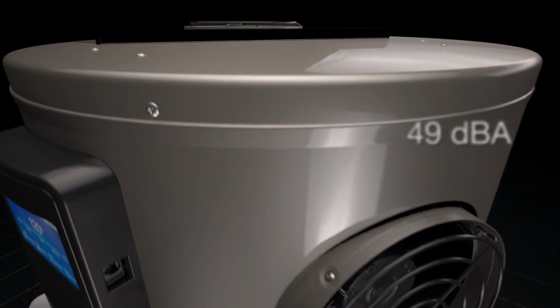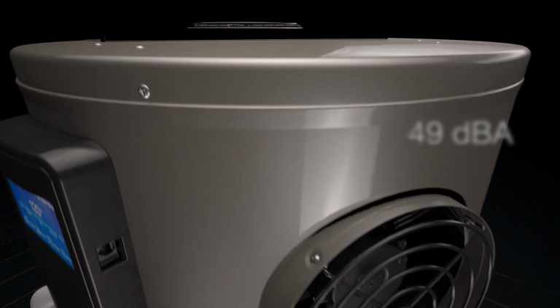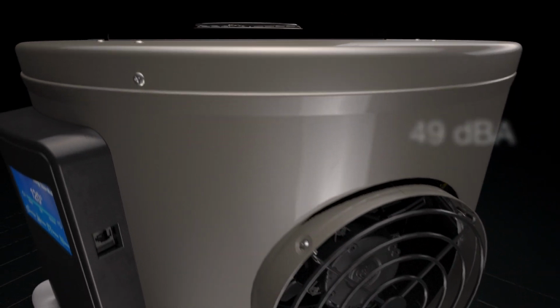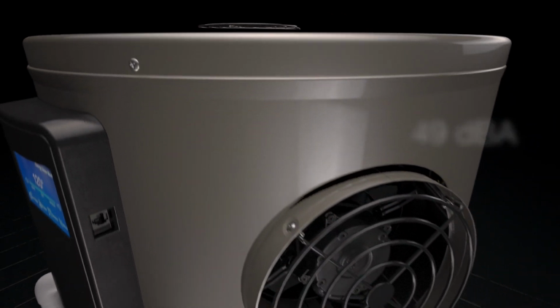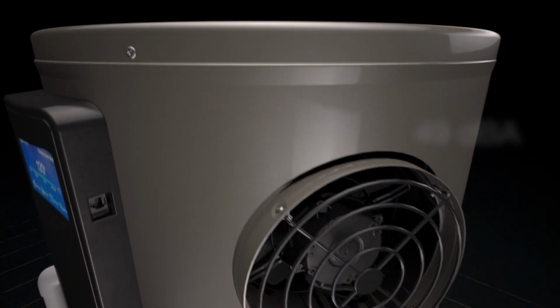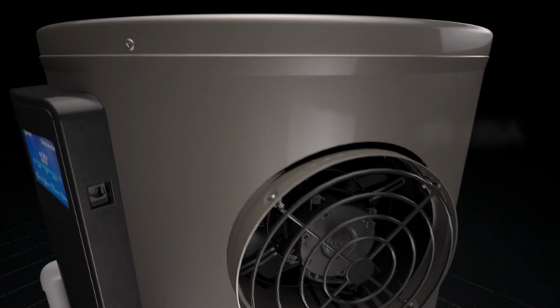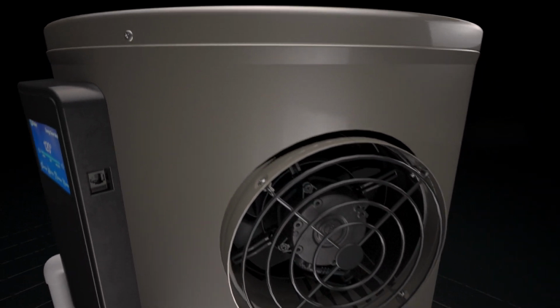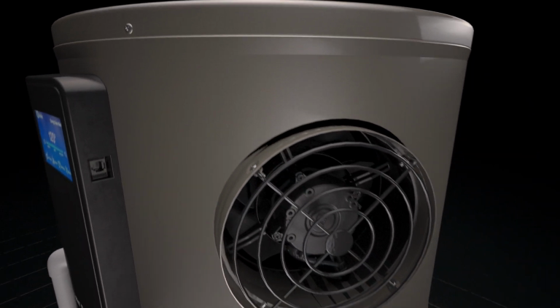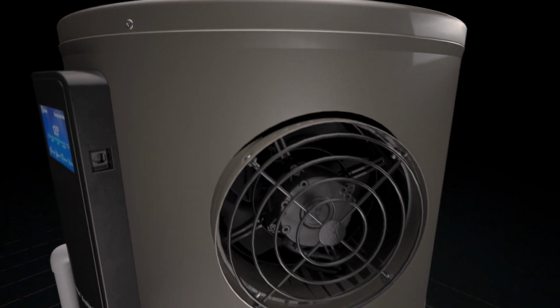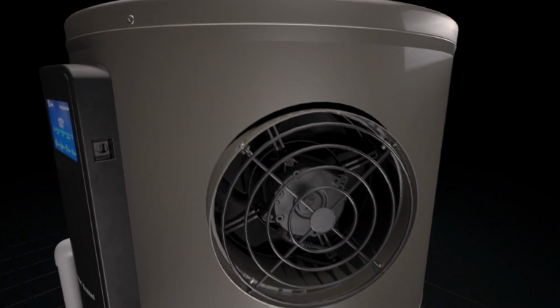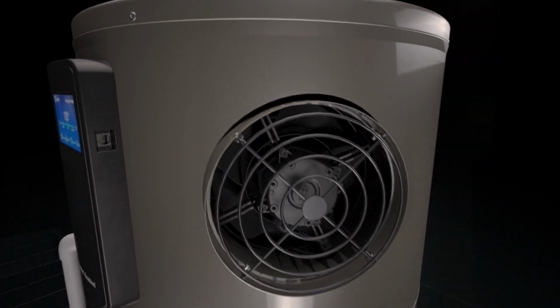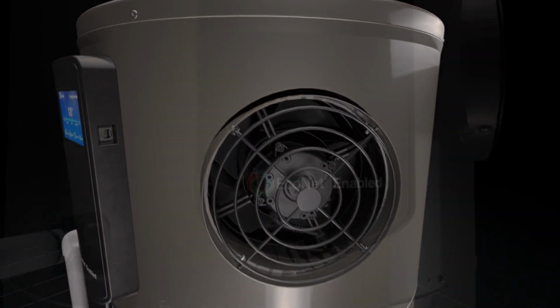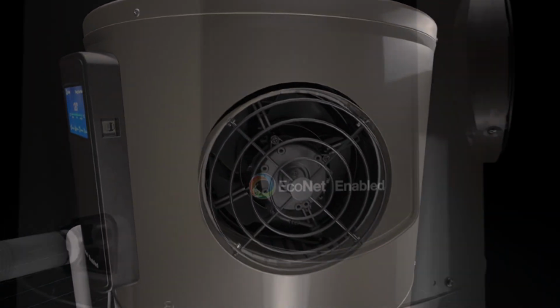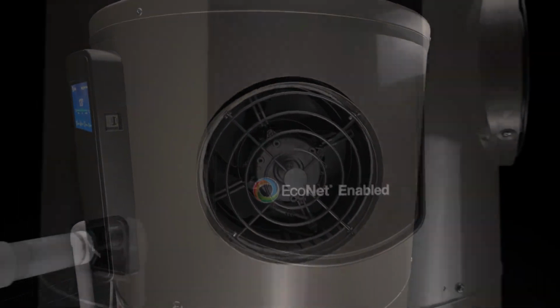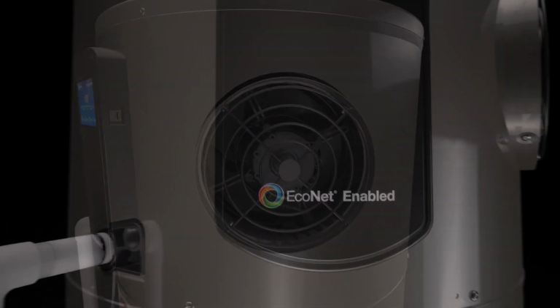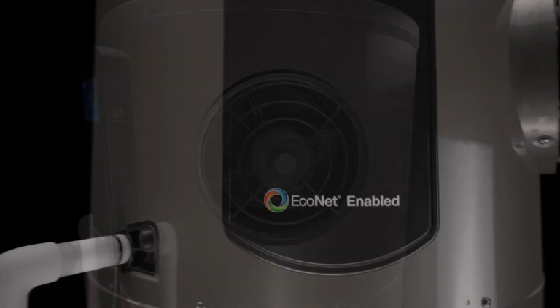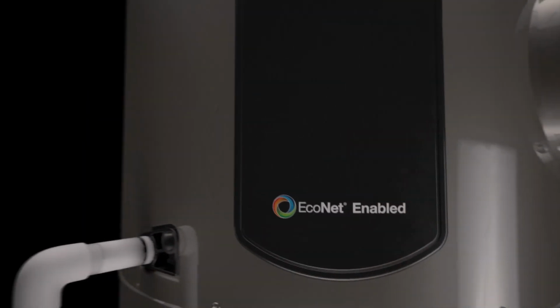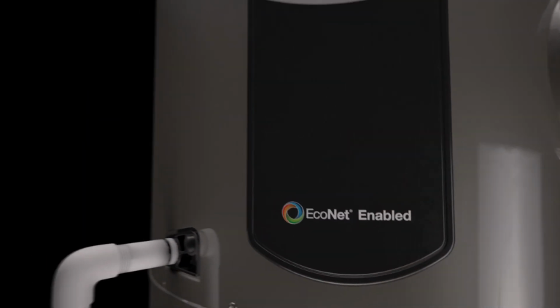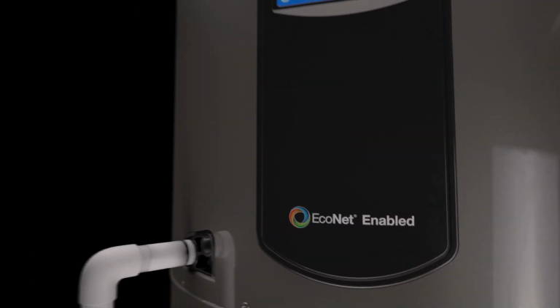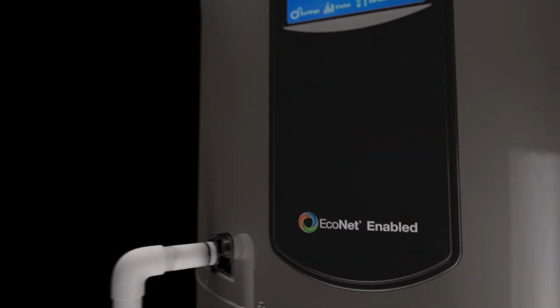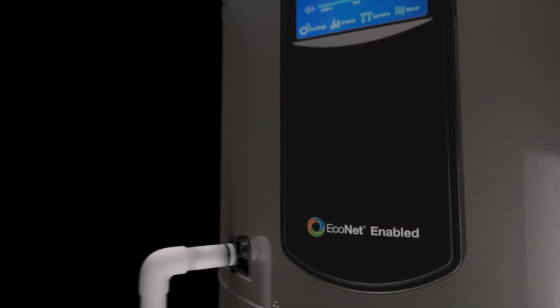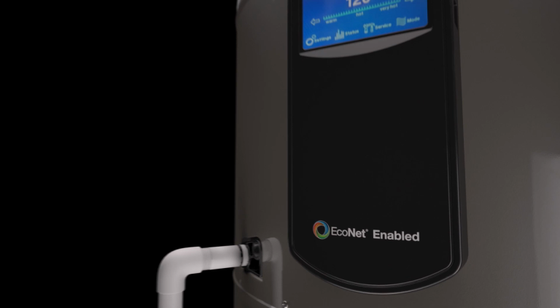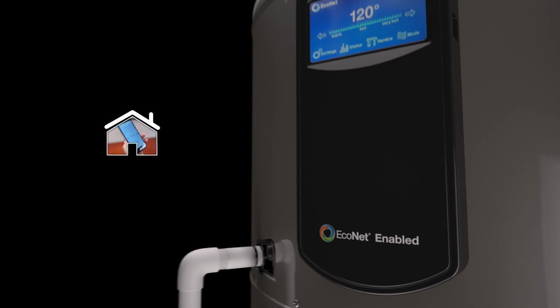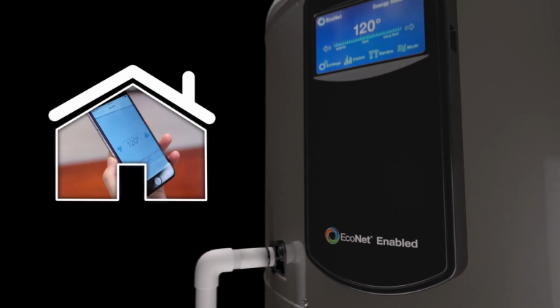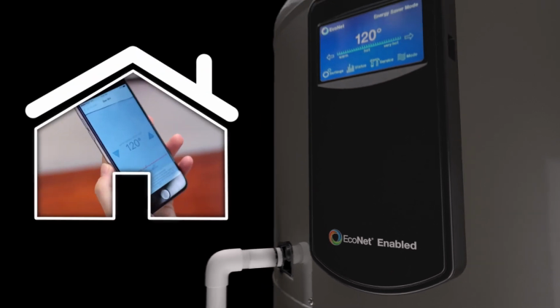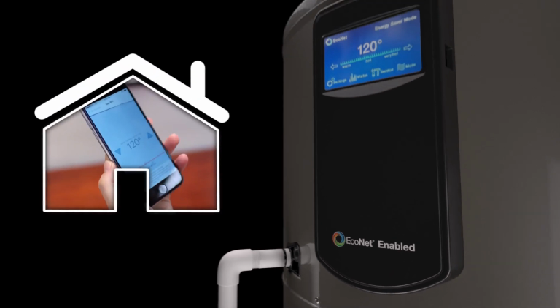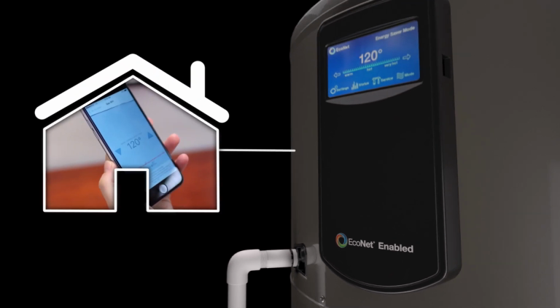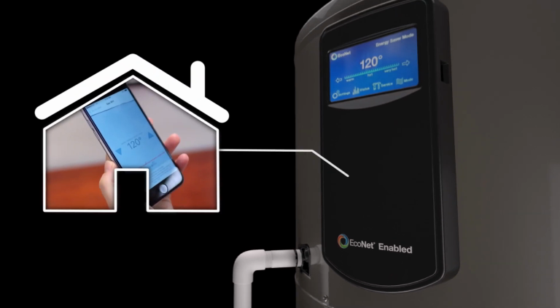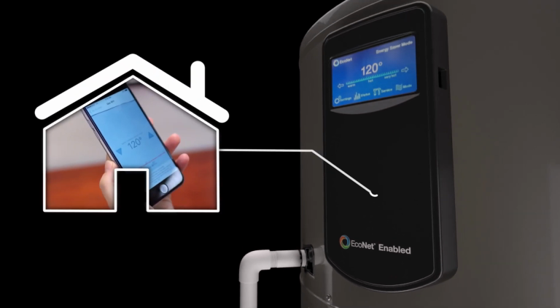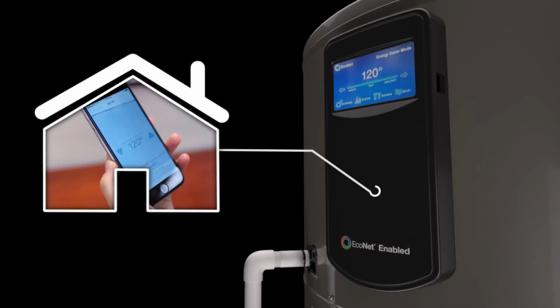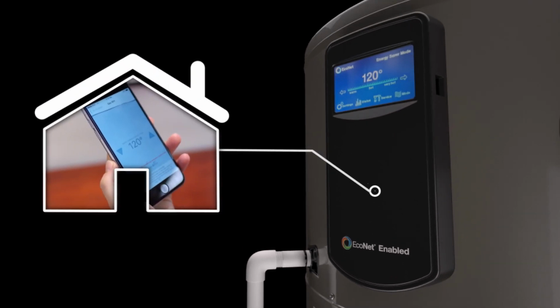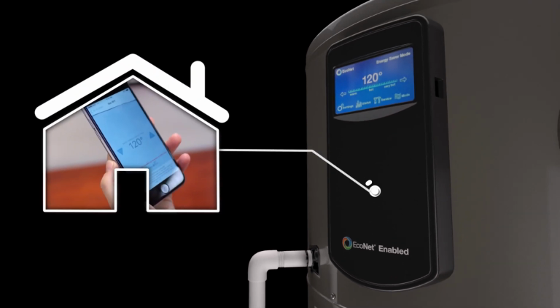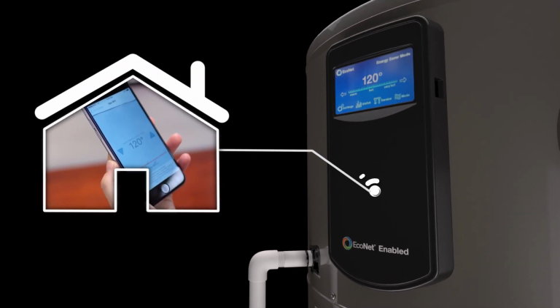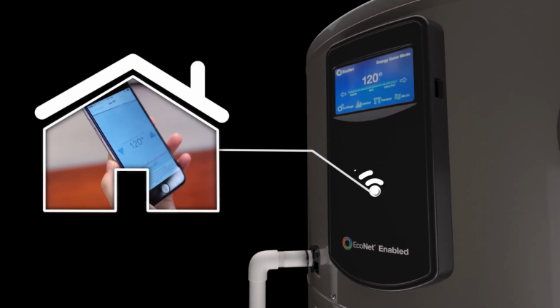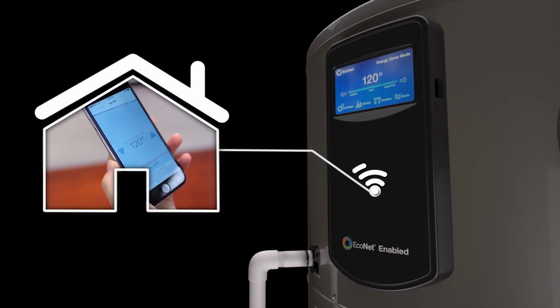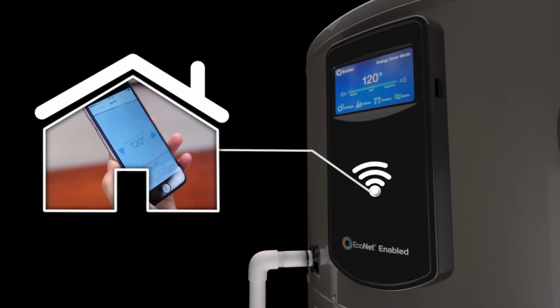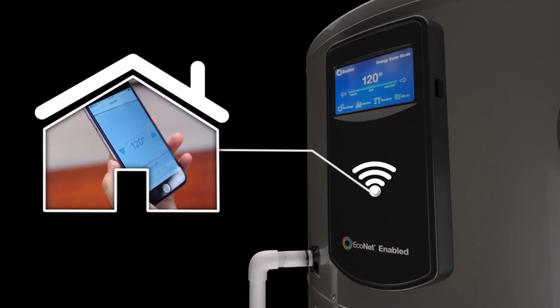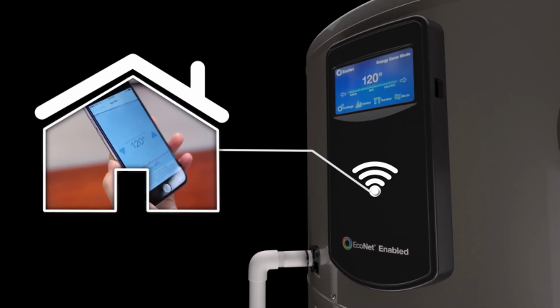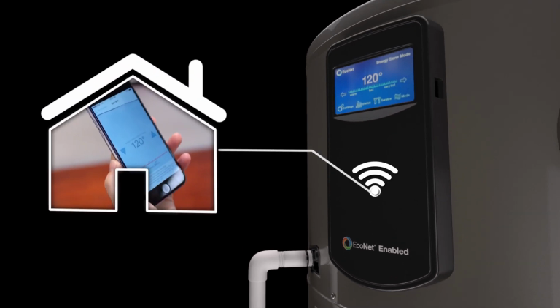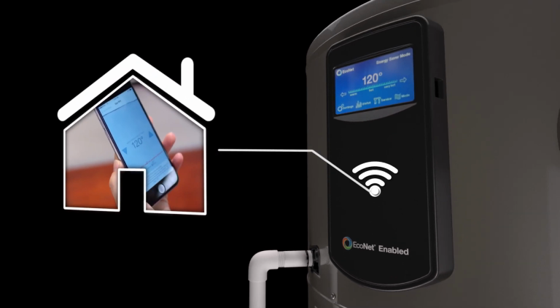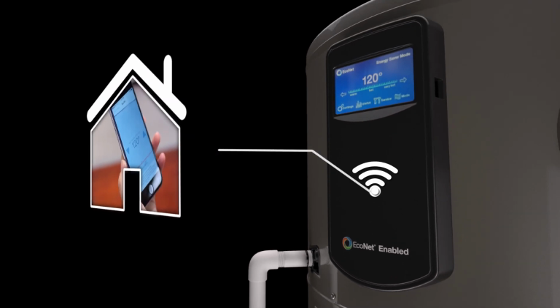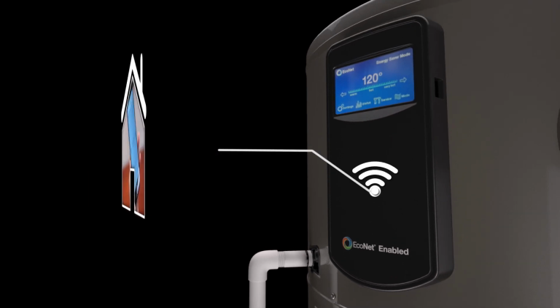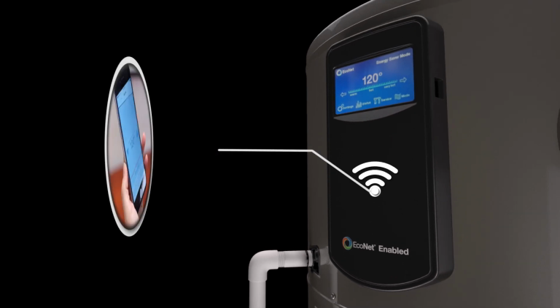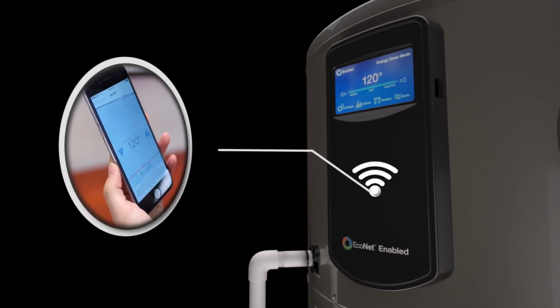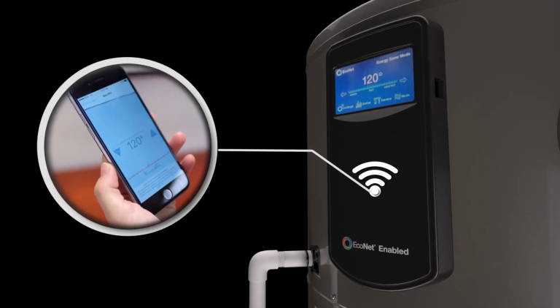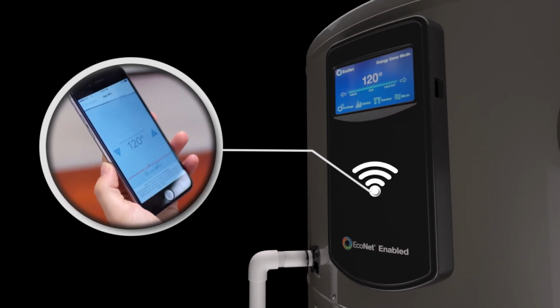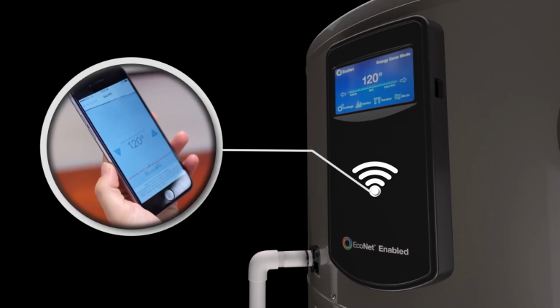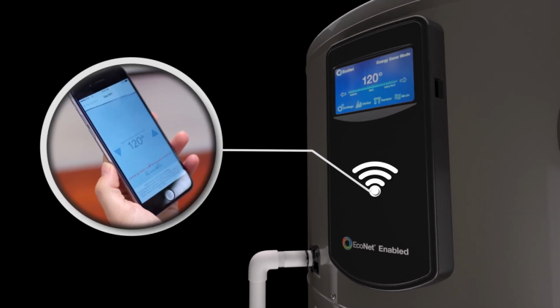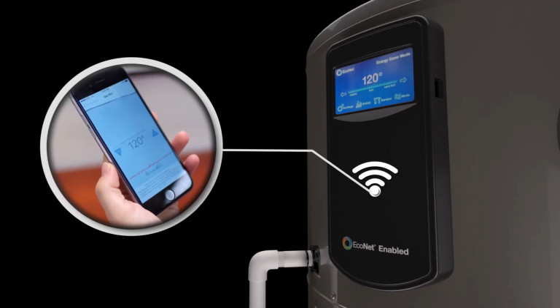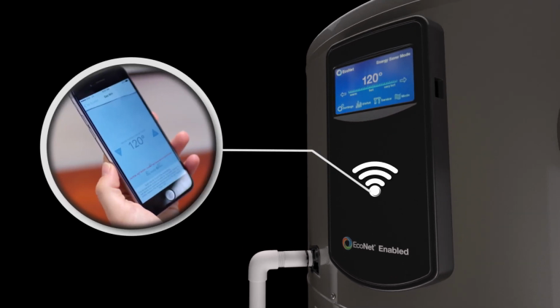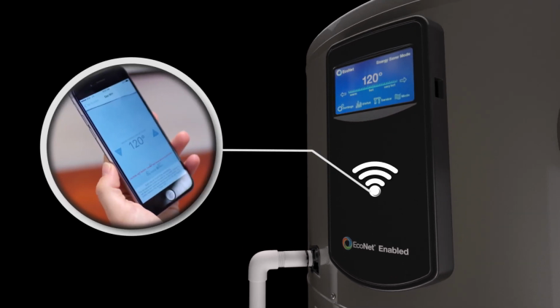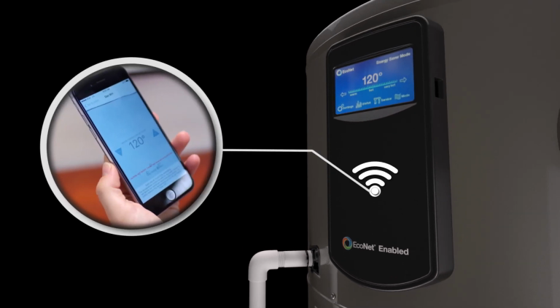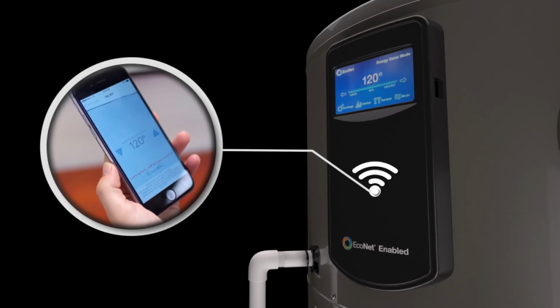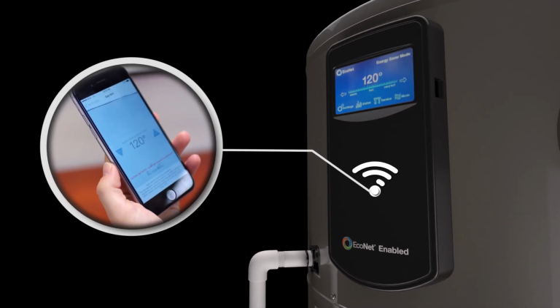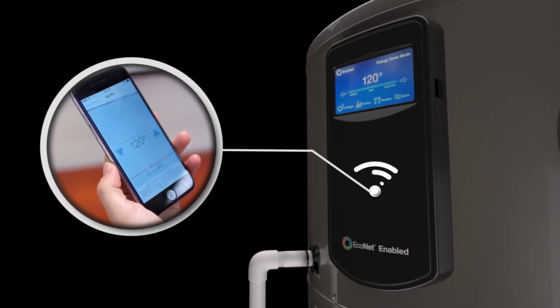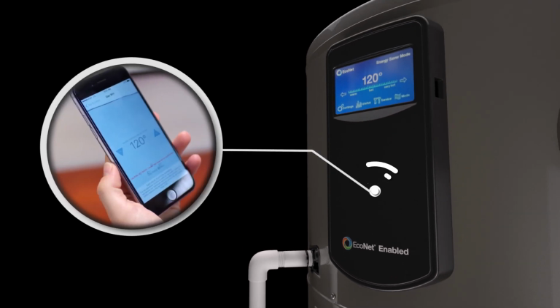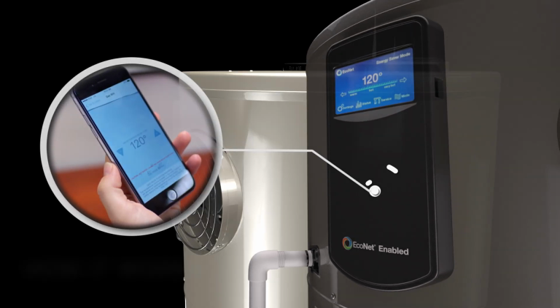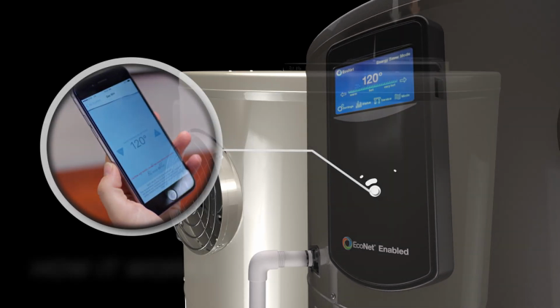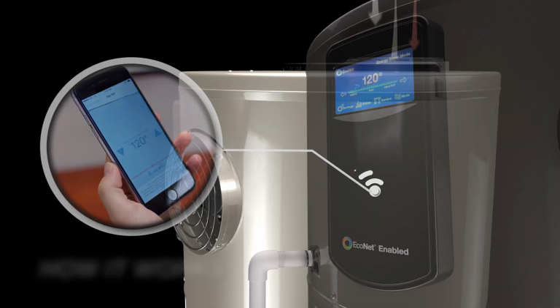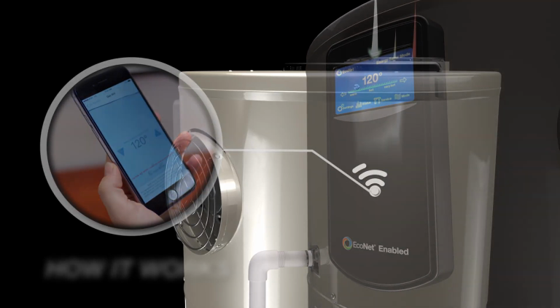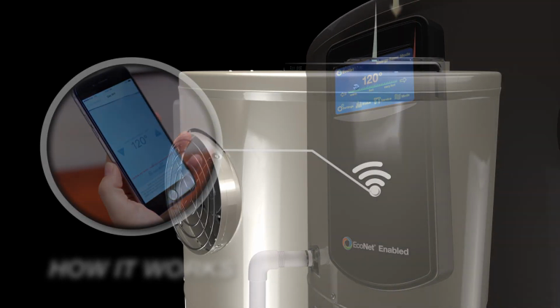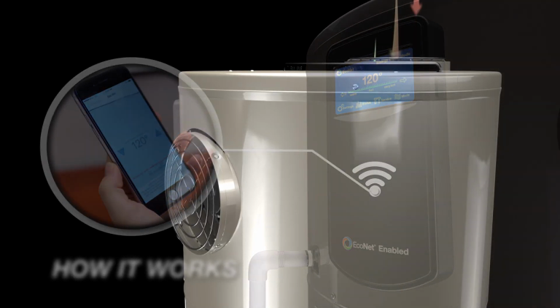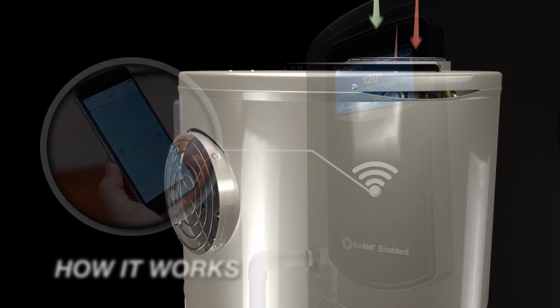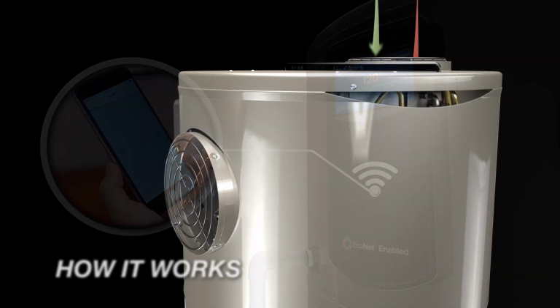Plus, the Rood Hybrid is compatible with the Econet Smart Monitoring System, offering Wi-Fi connected control both at home and away.